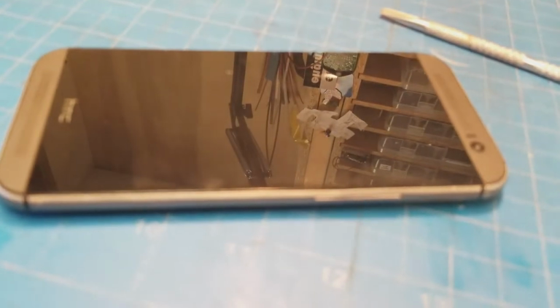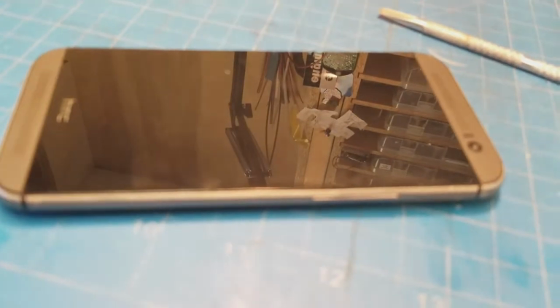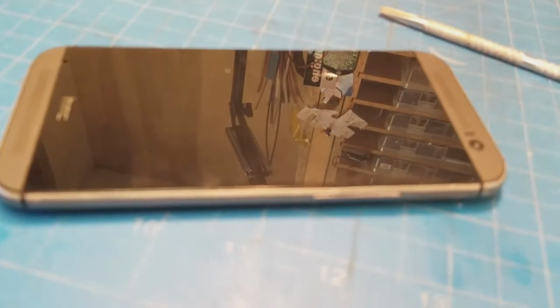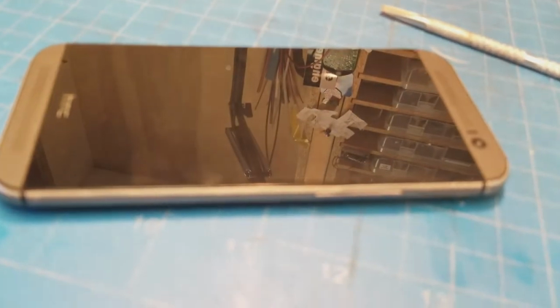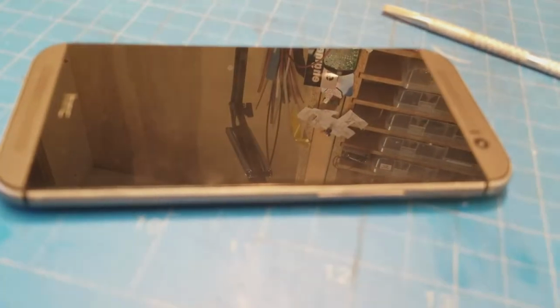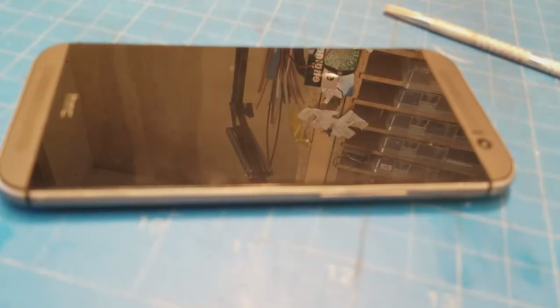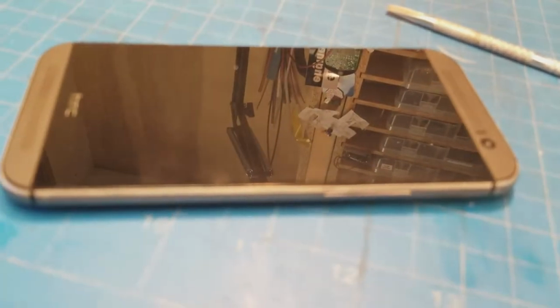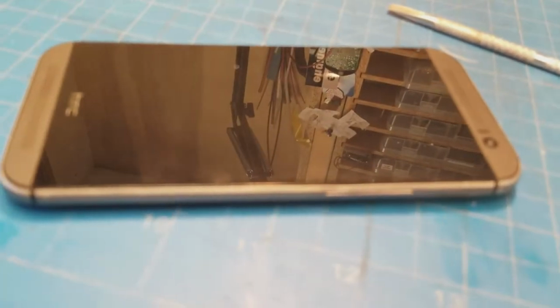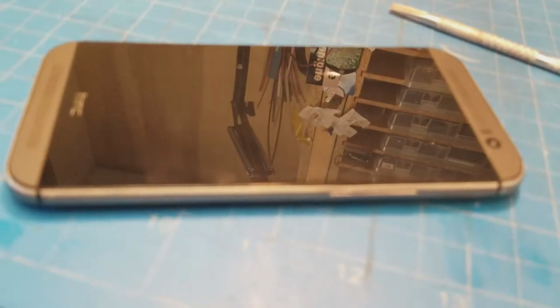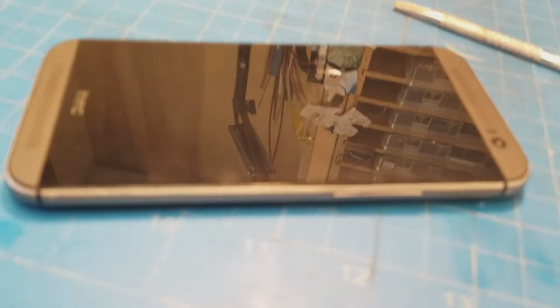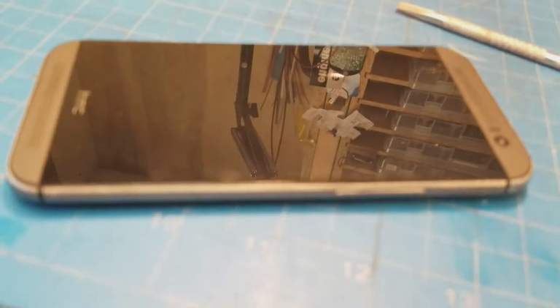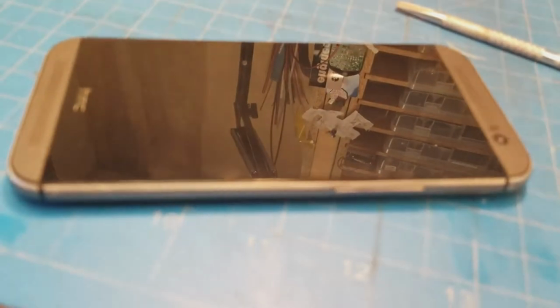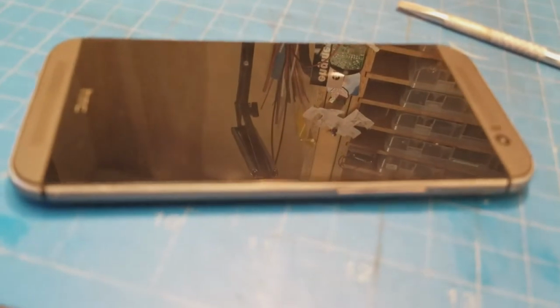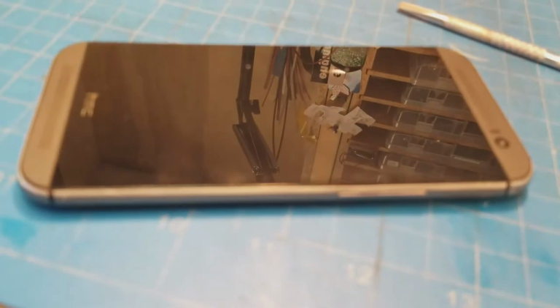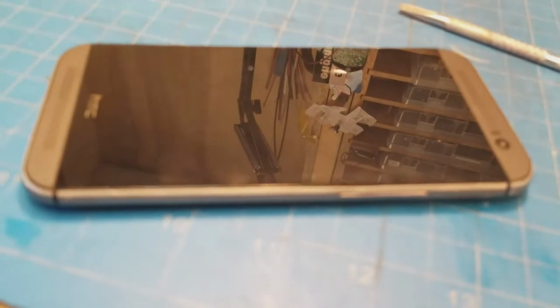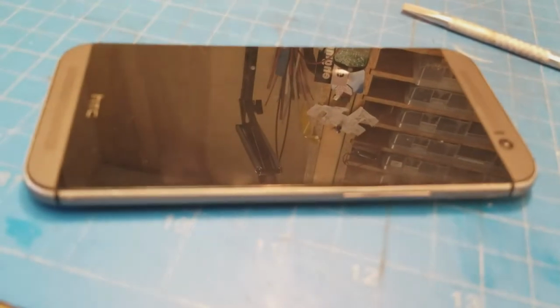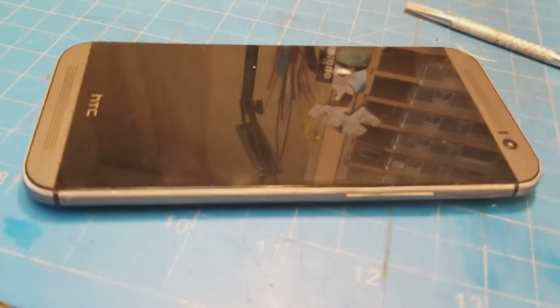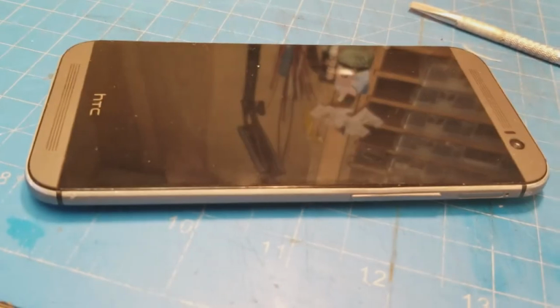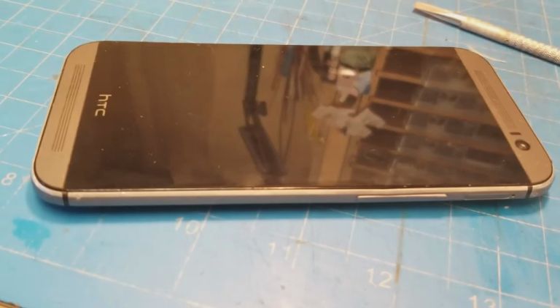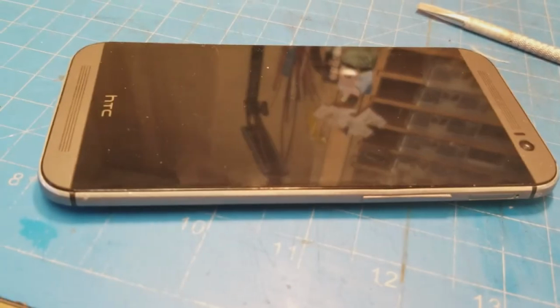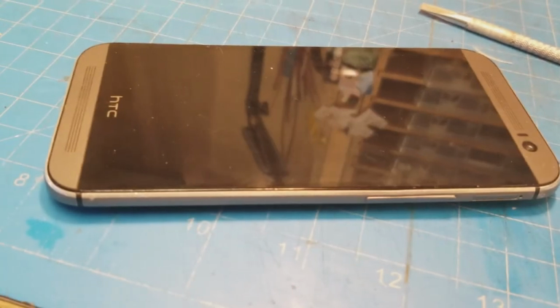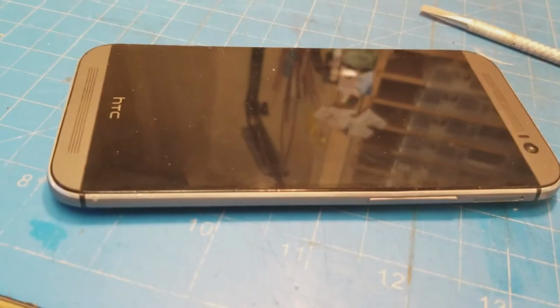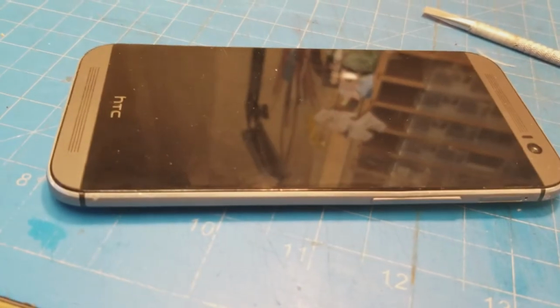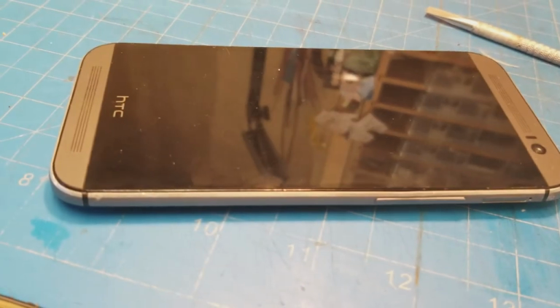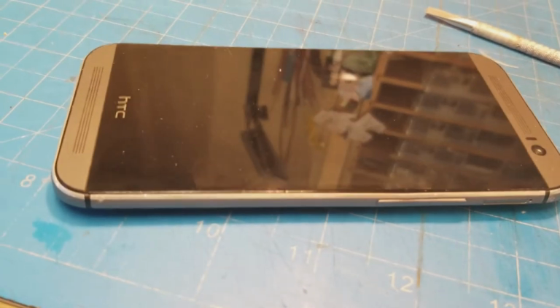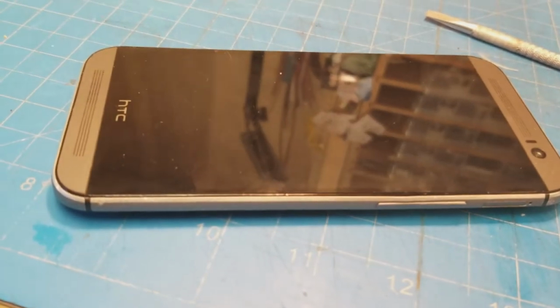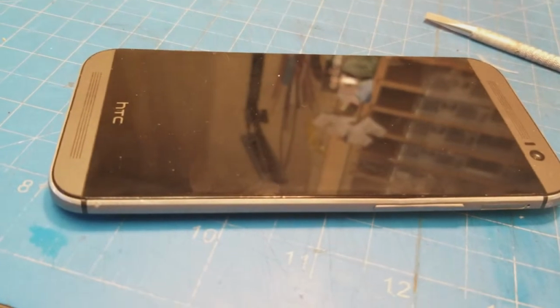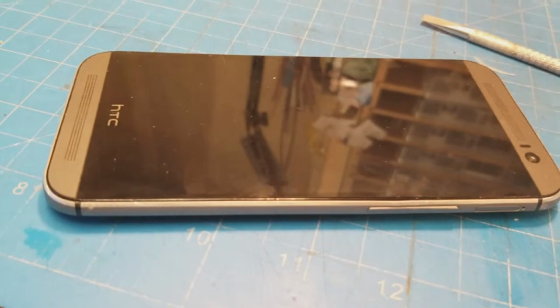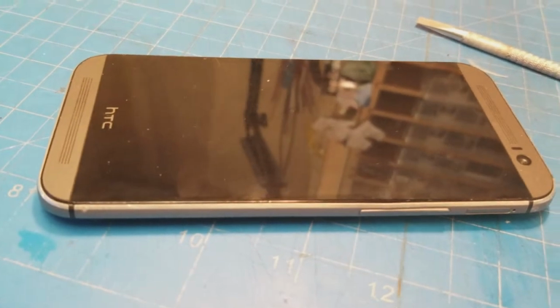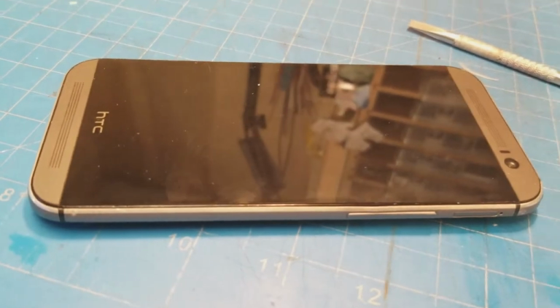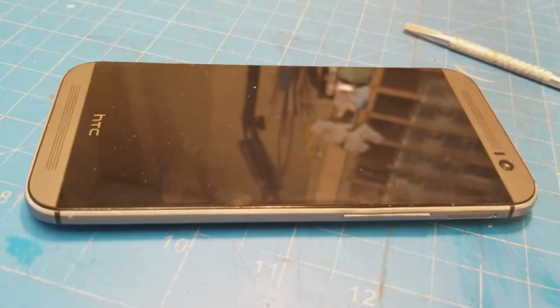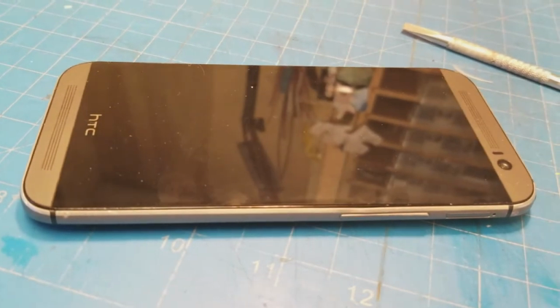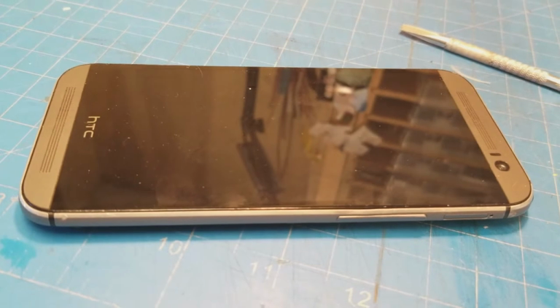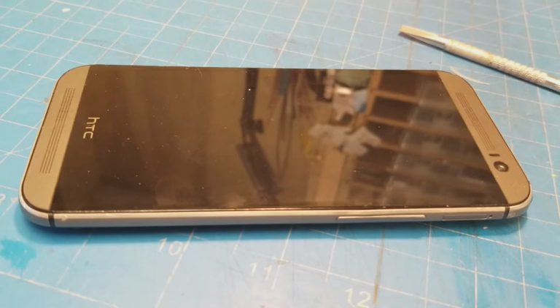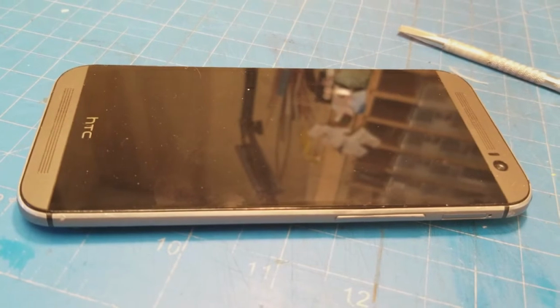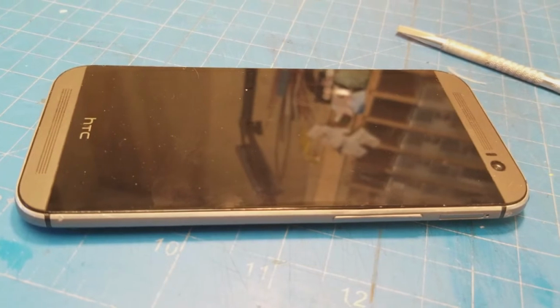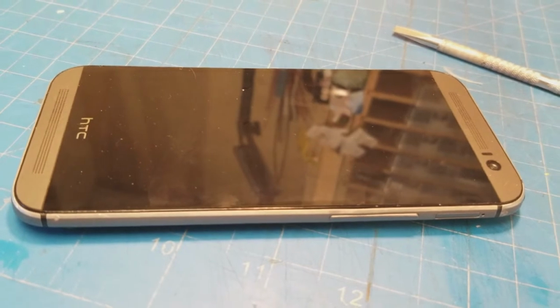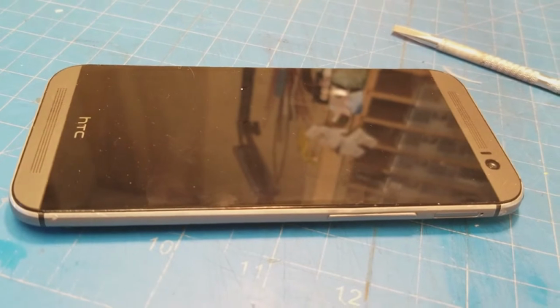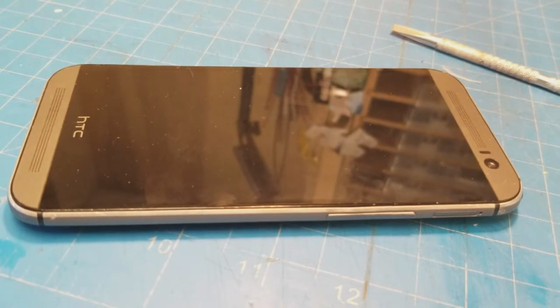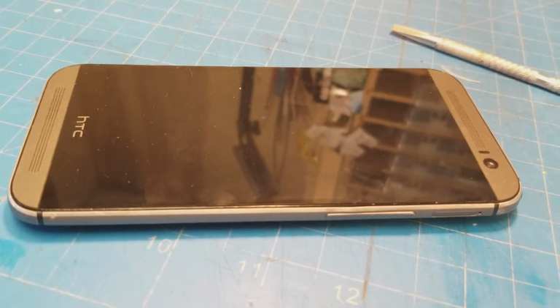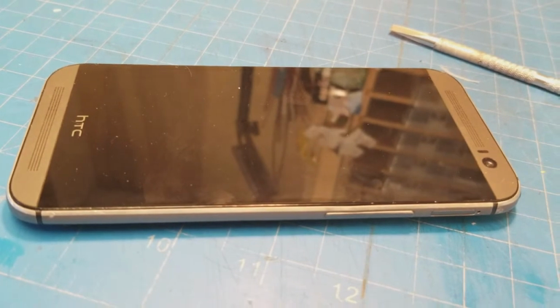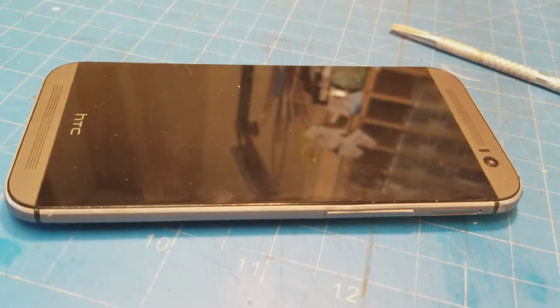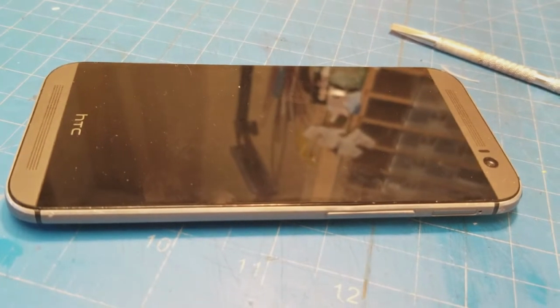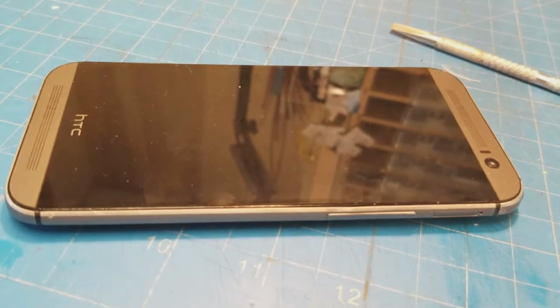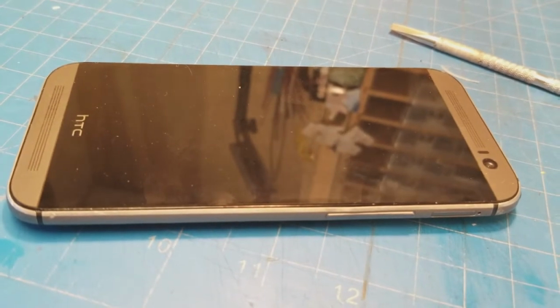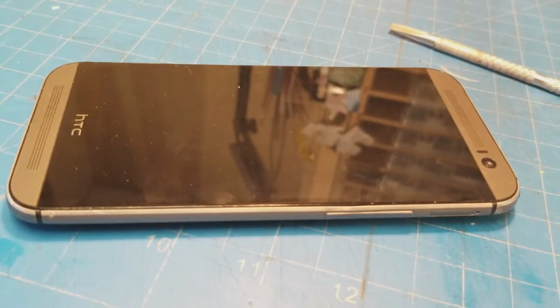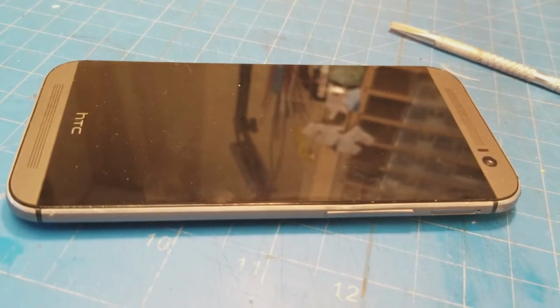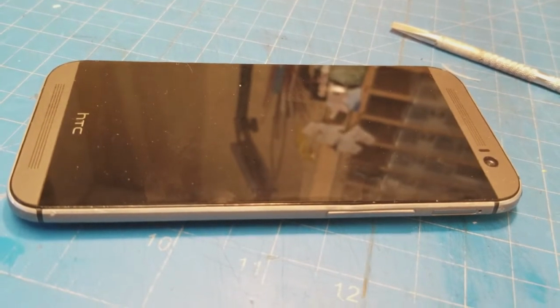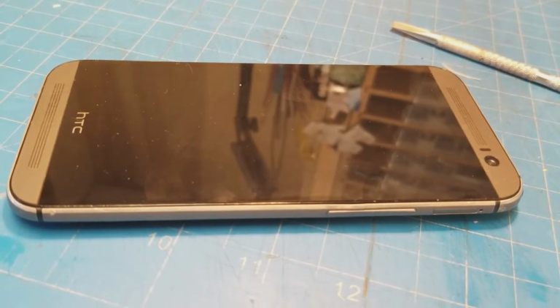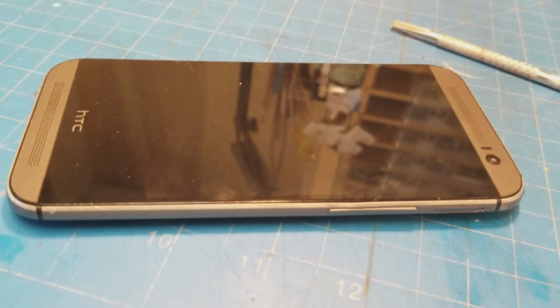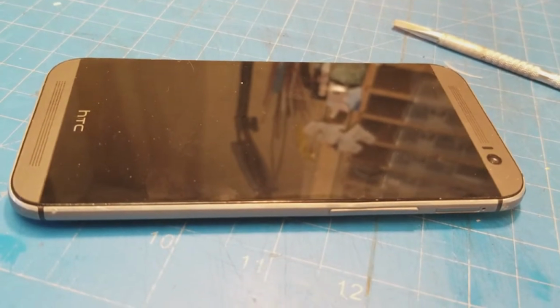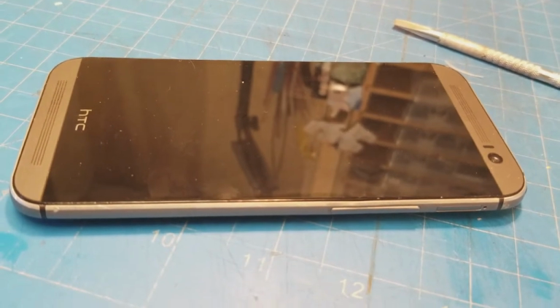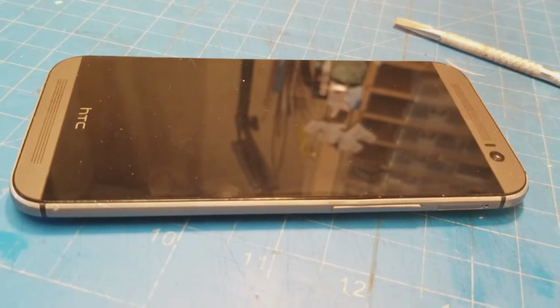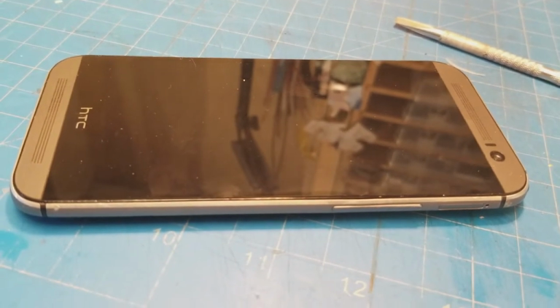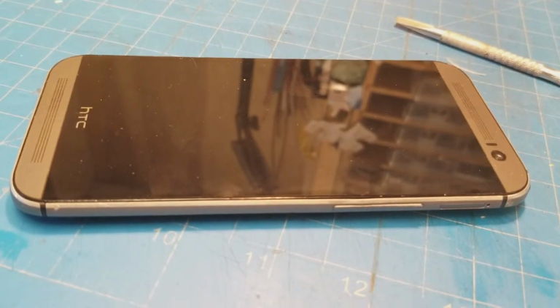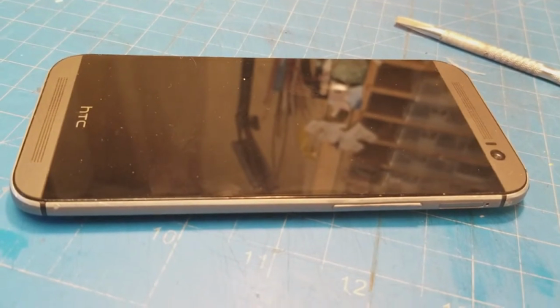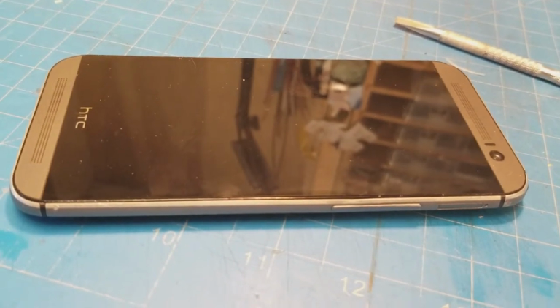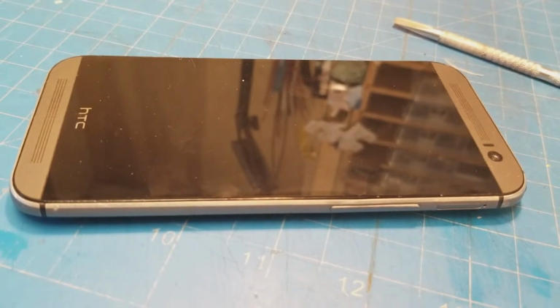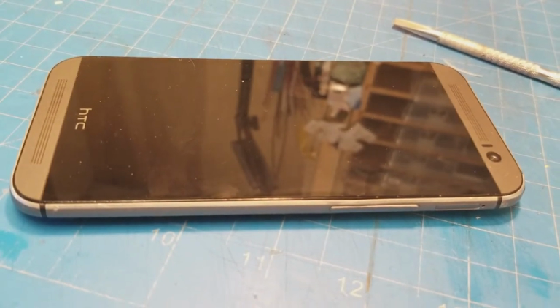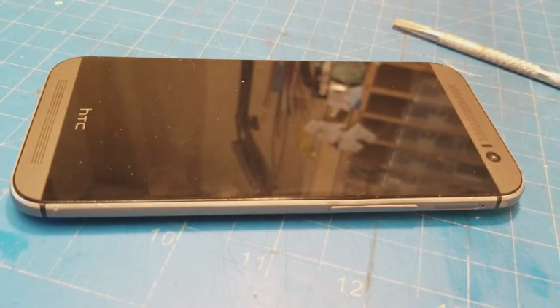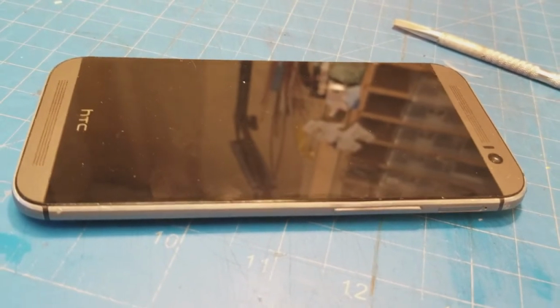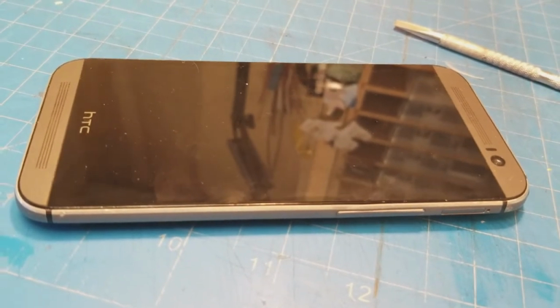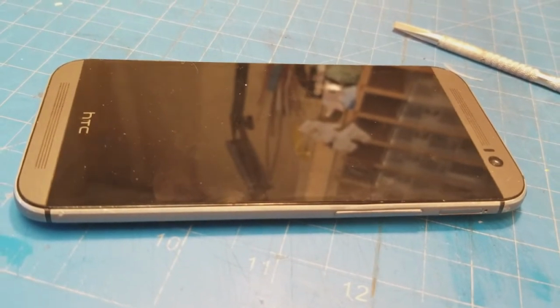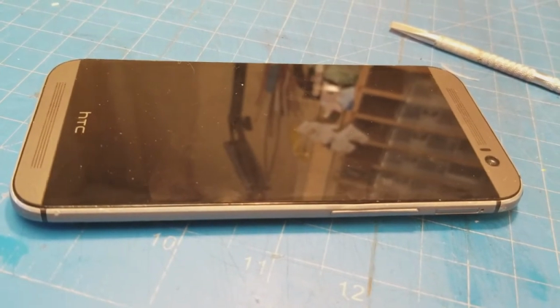The old faithful HTC One M8 has stopped charging, so it looks like we're going to have to try and do some surgery on it.